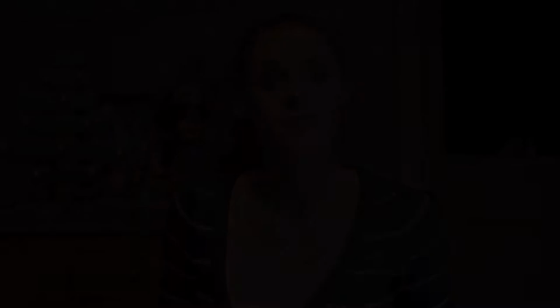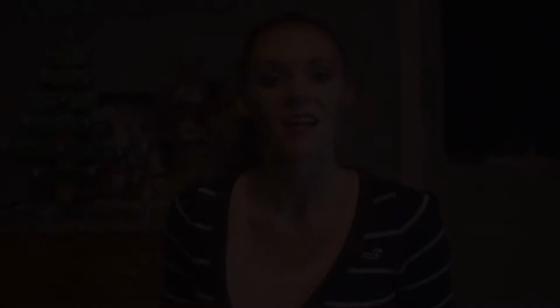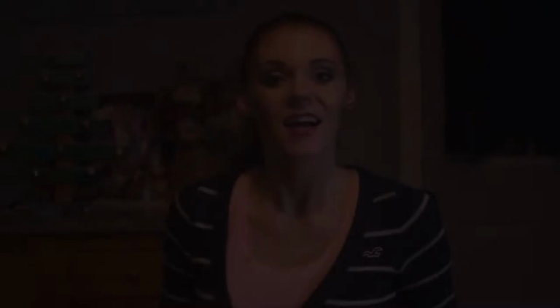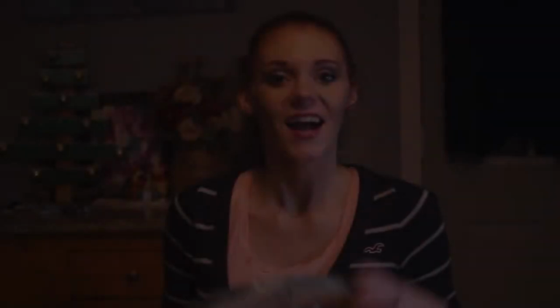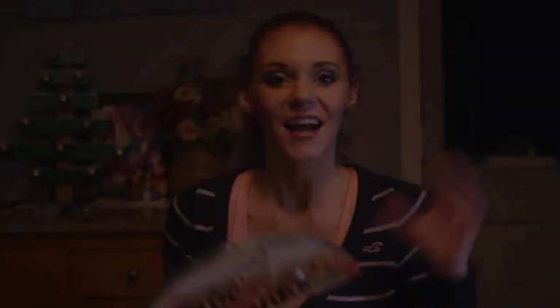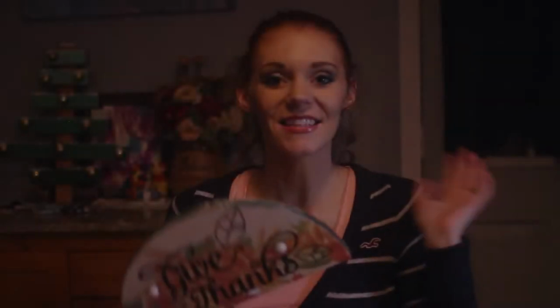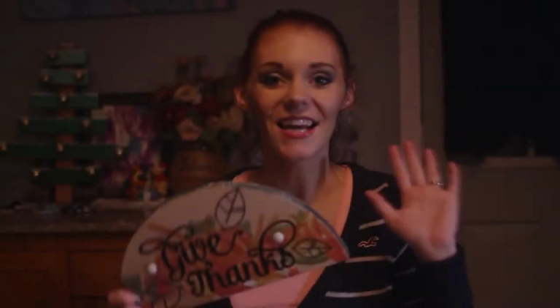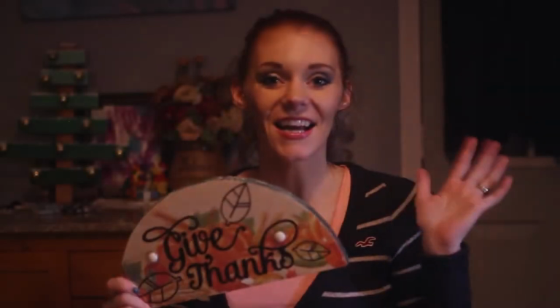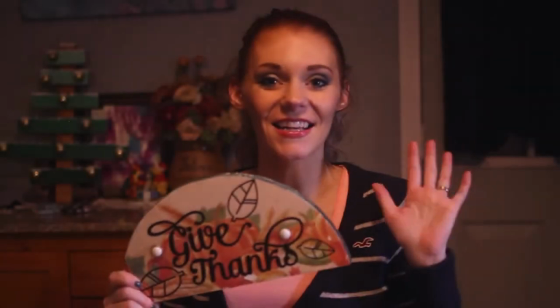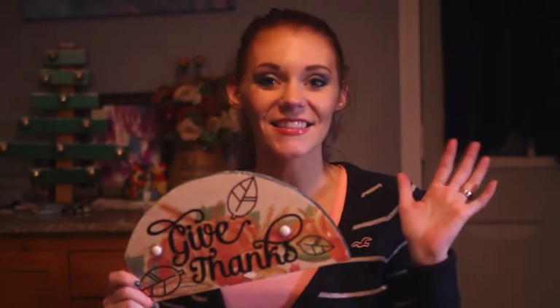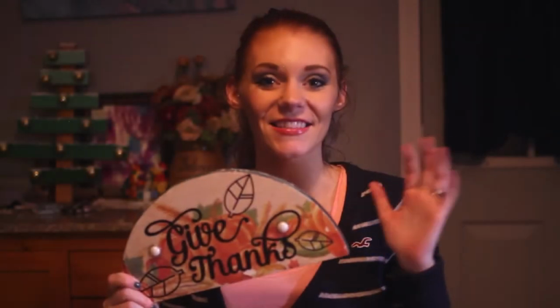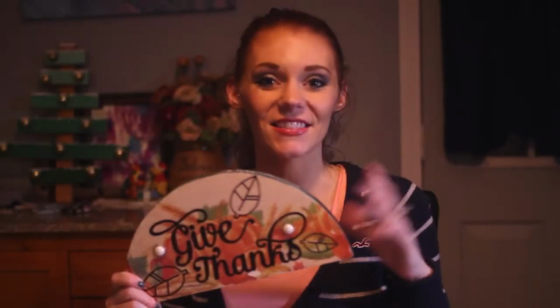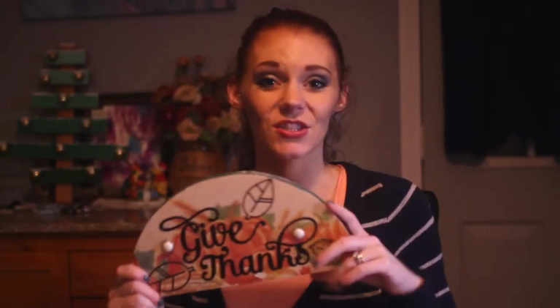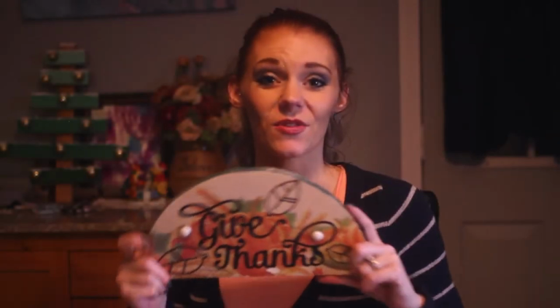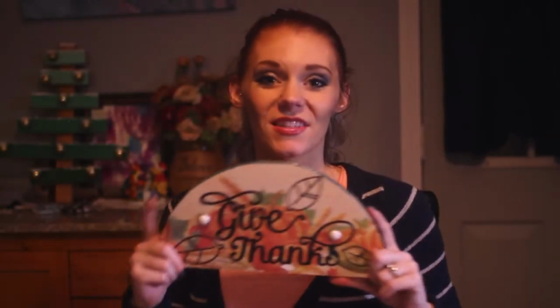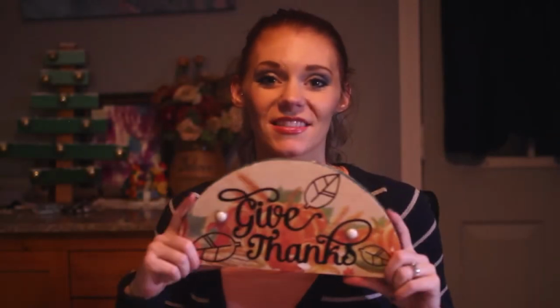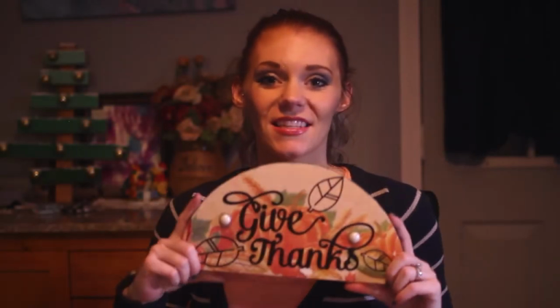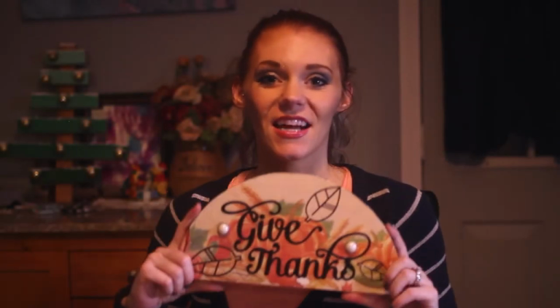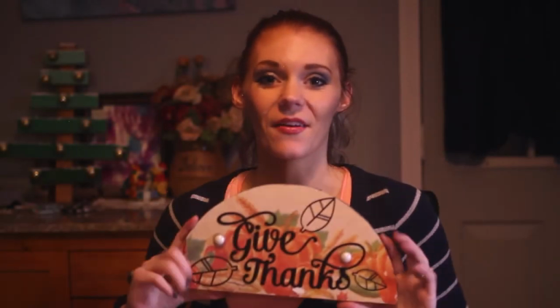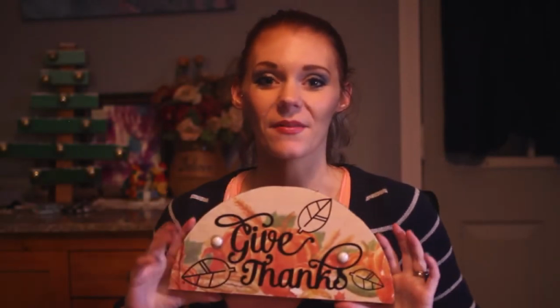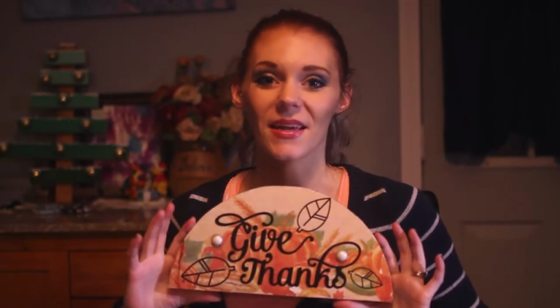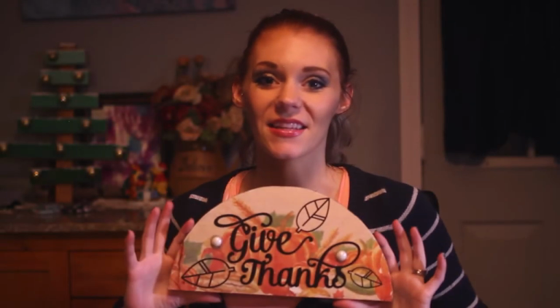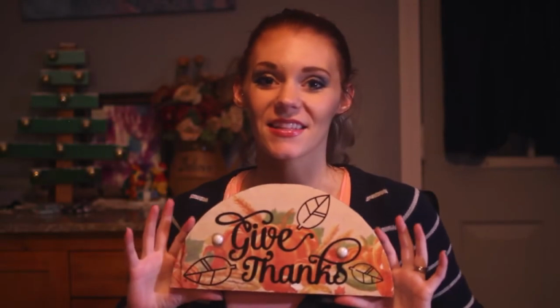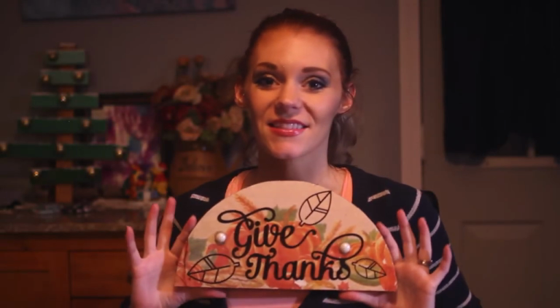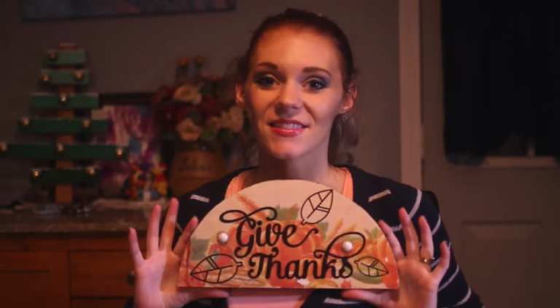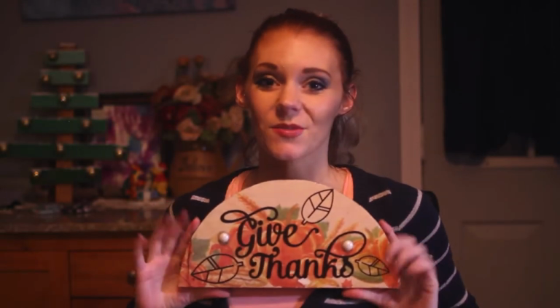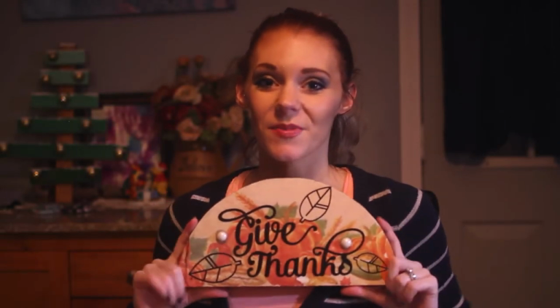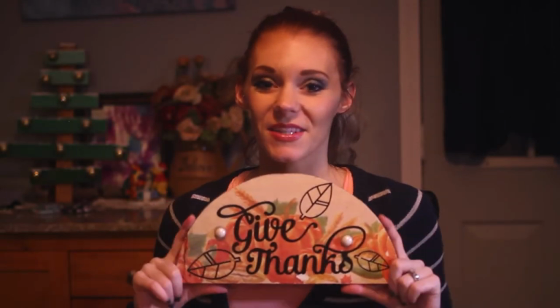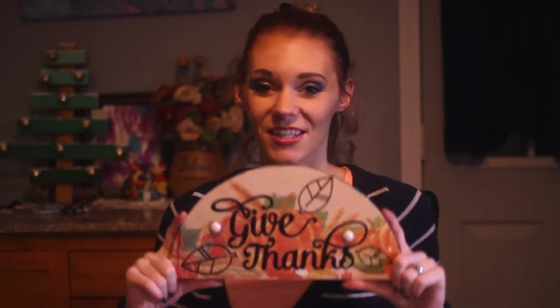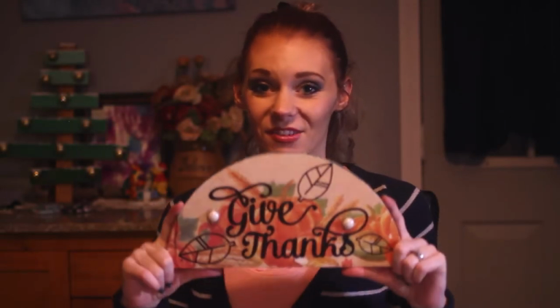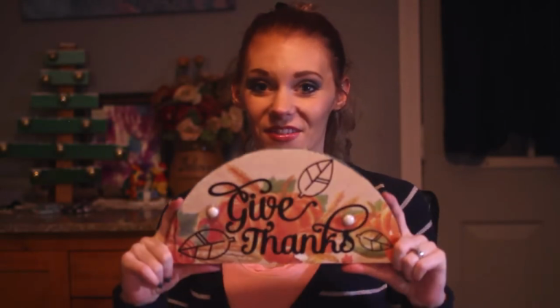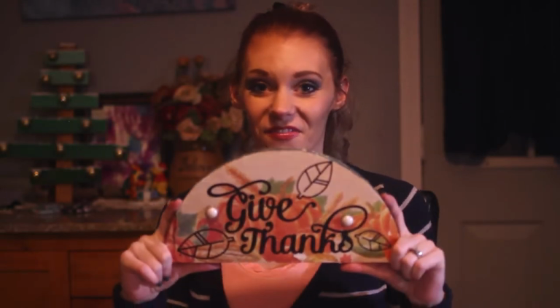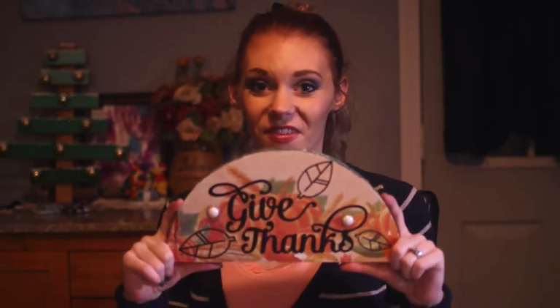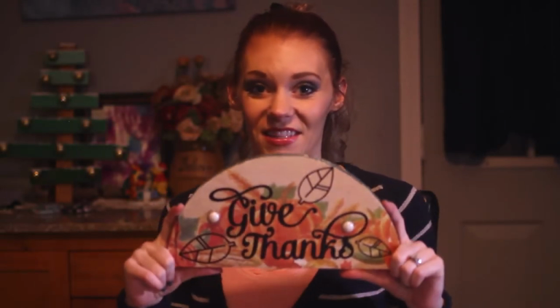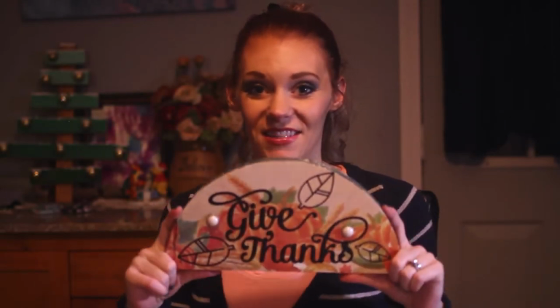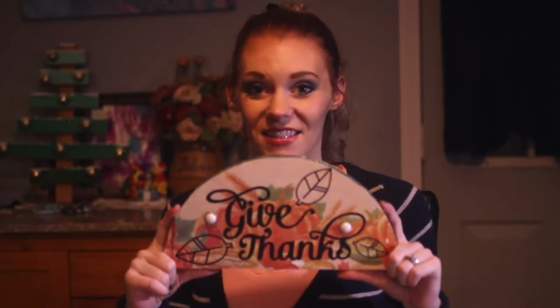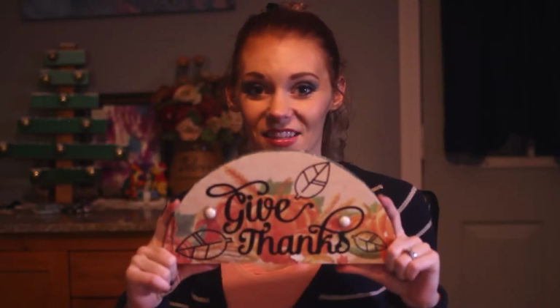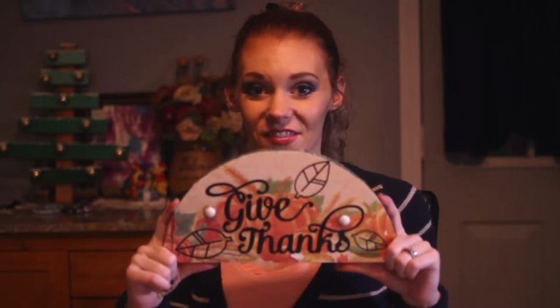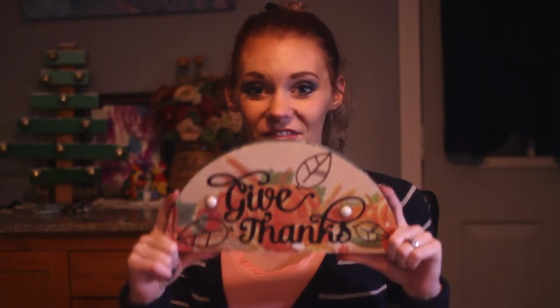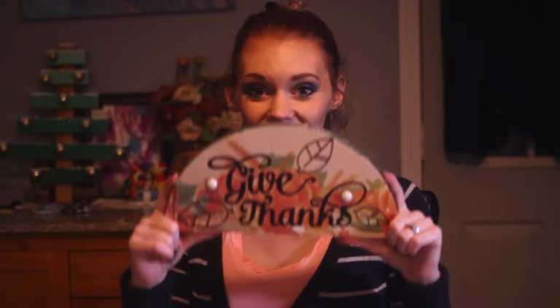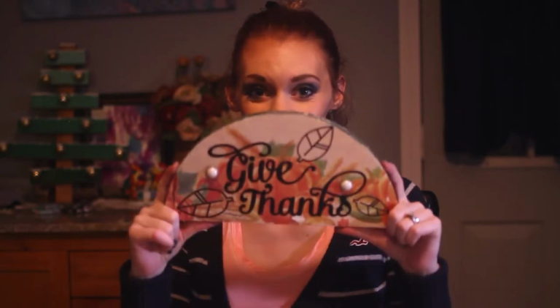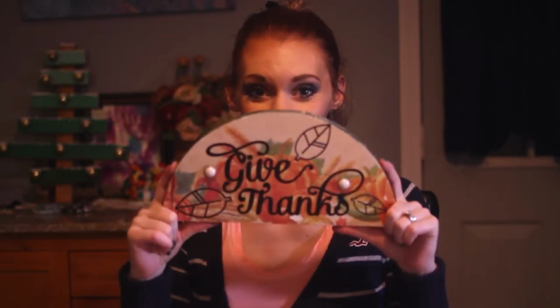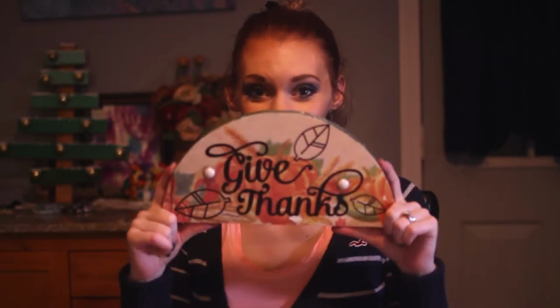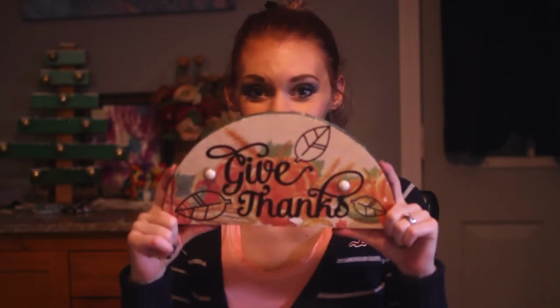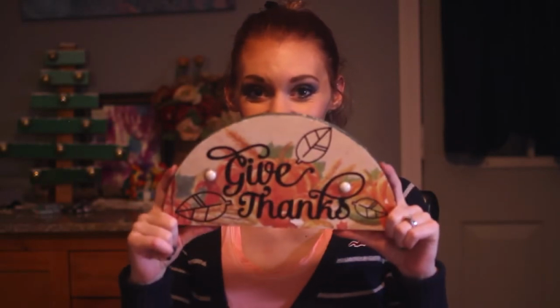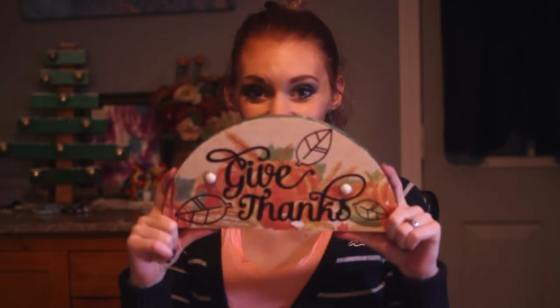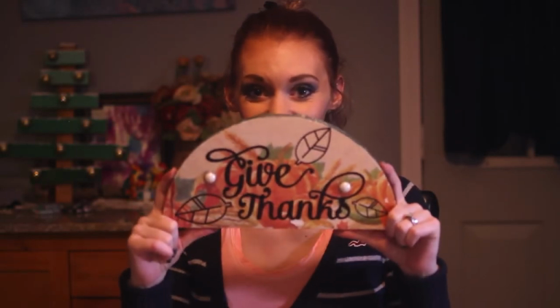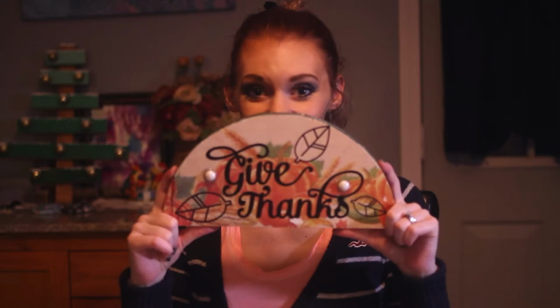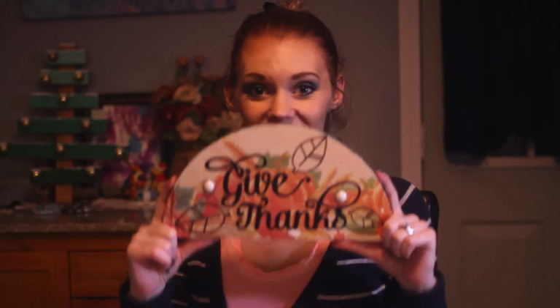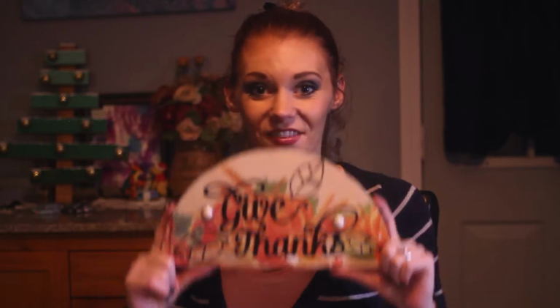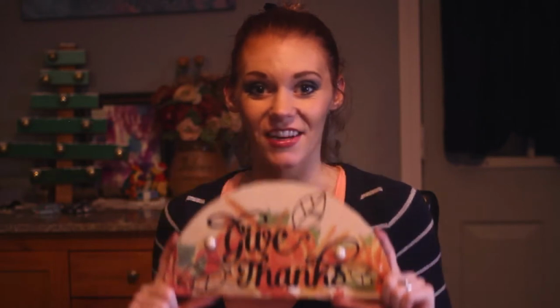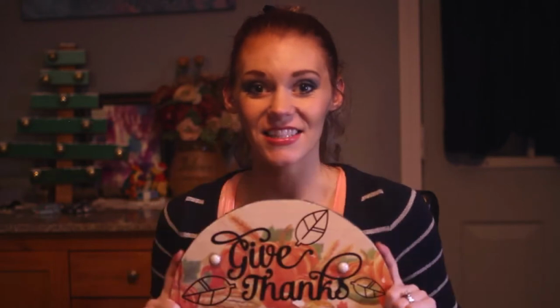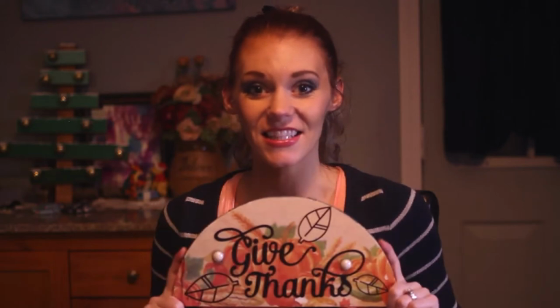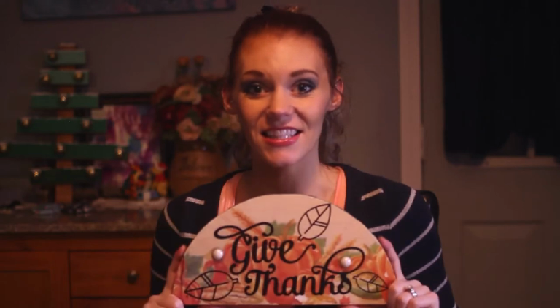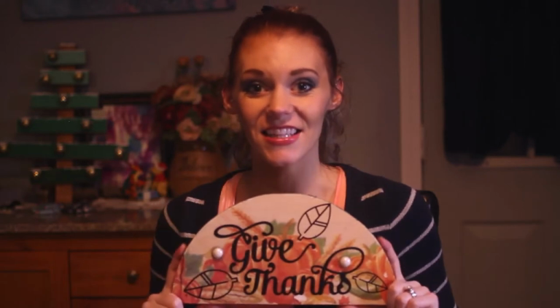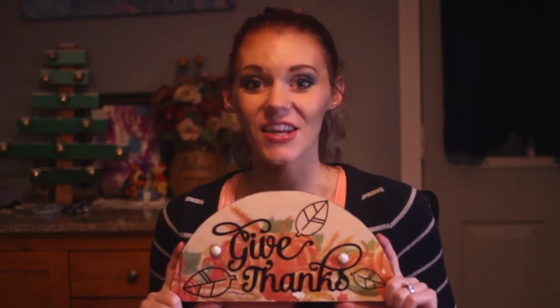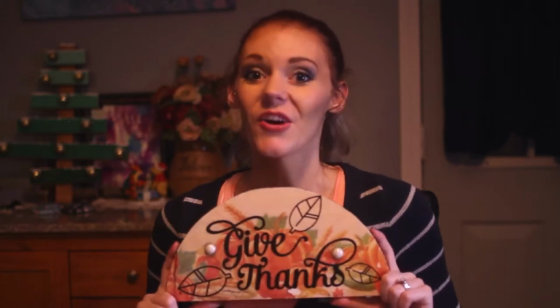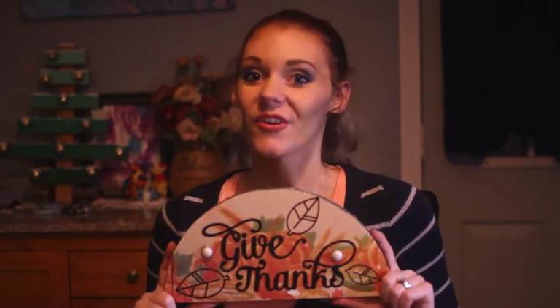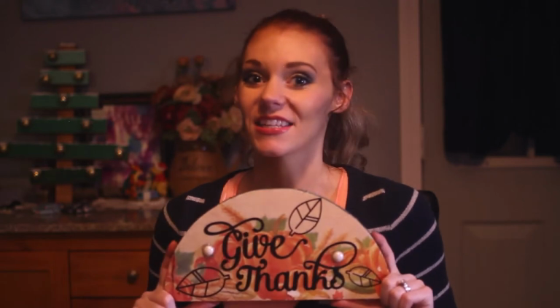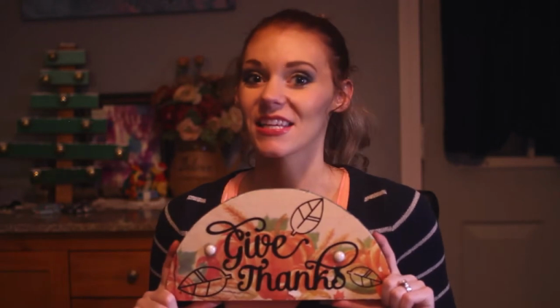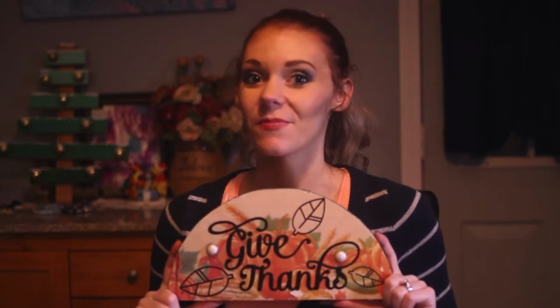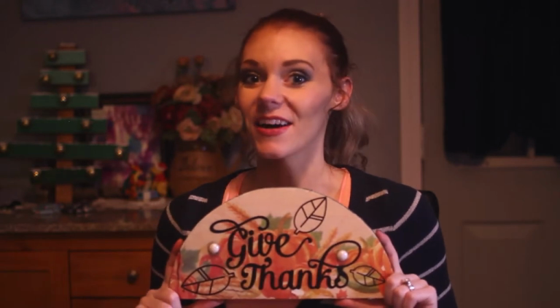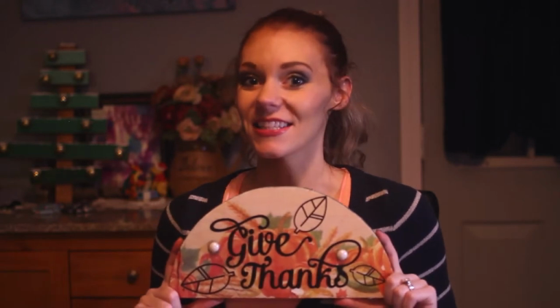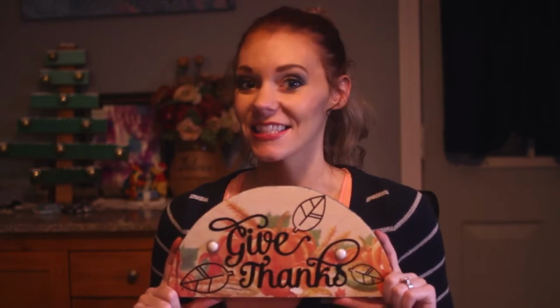Hi guys! Do you want to see how I made this super cute and festive Thanksgiving decoration? Well, keep watching!